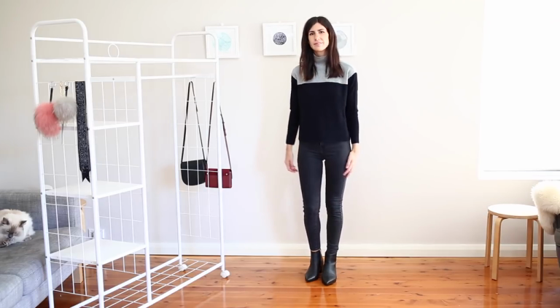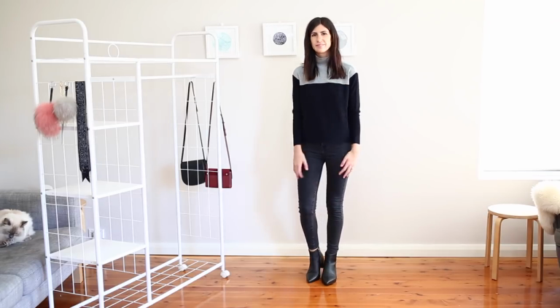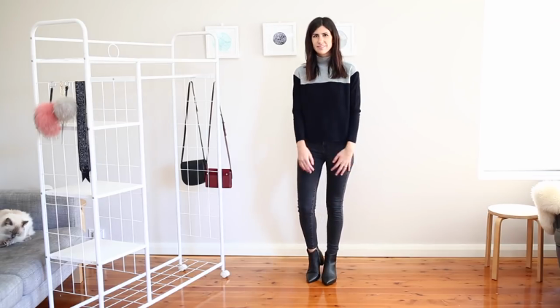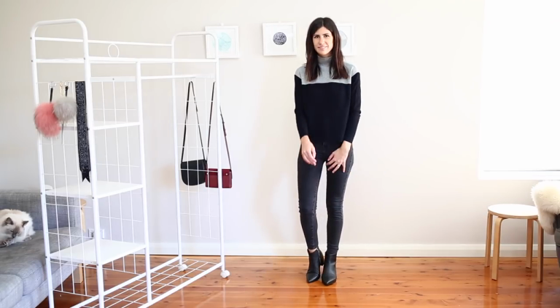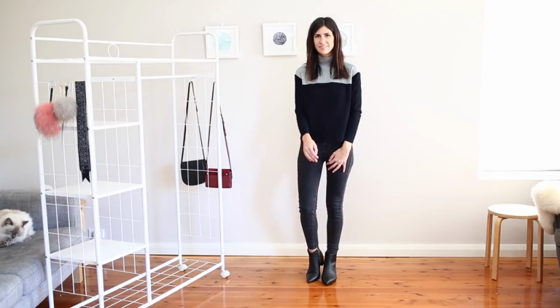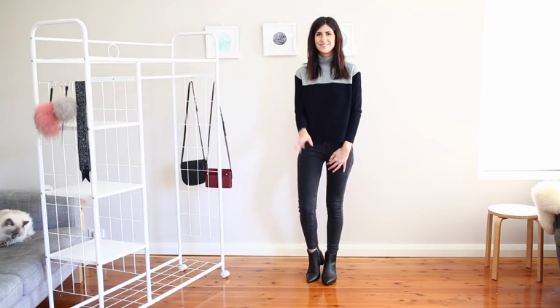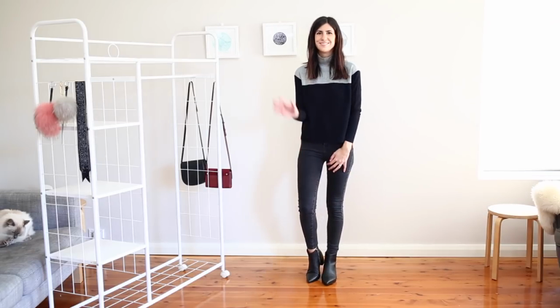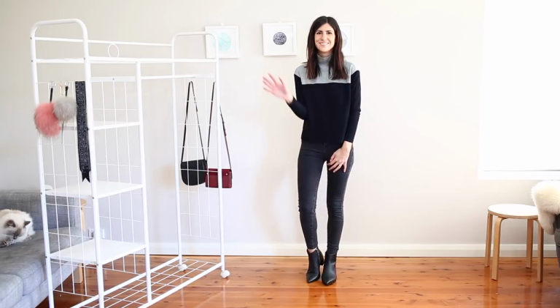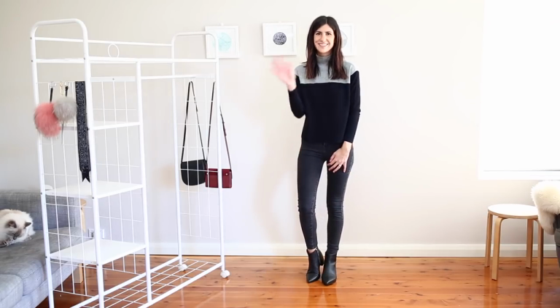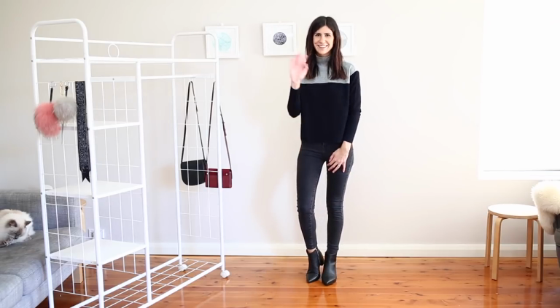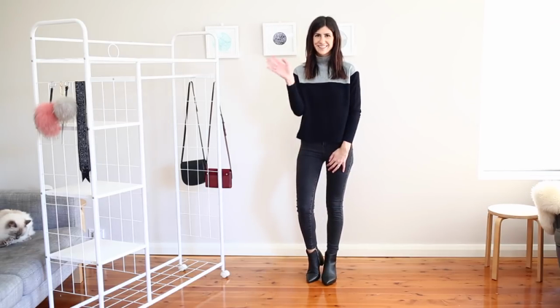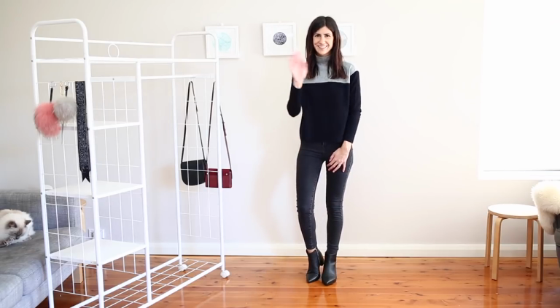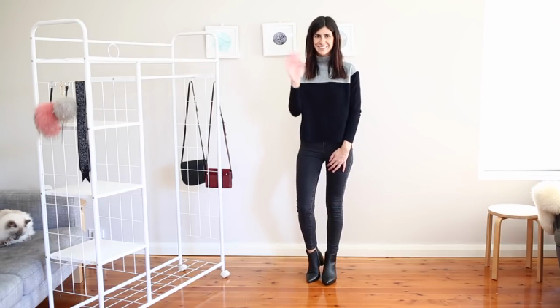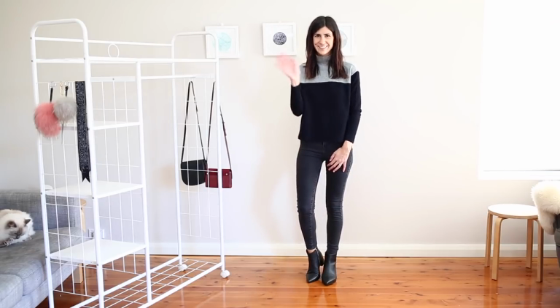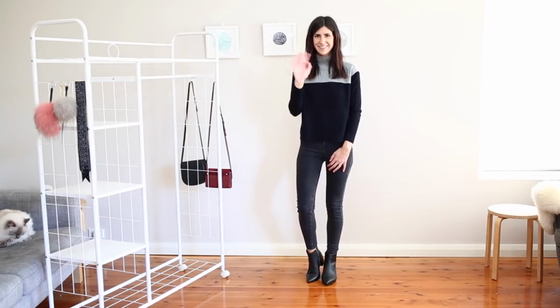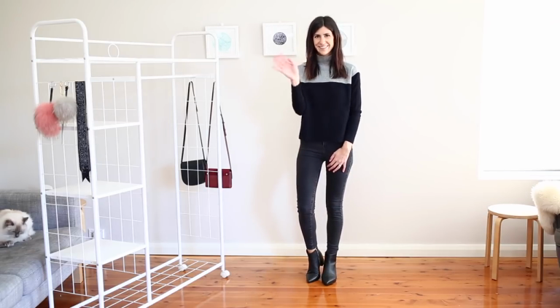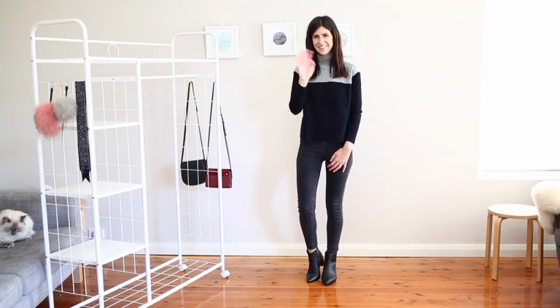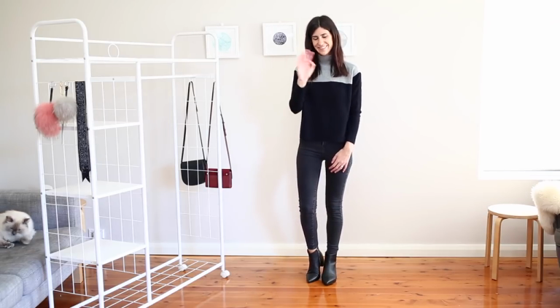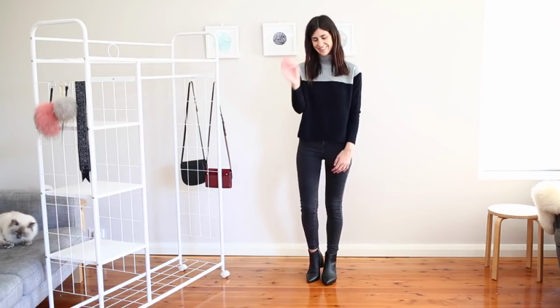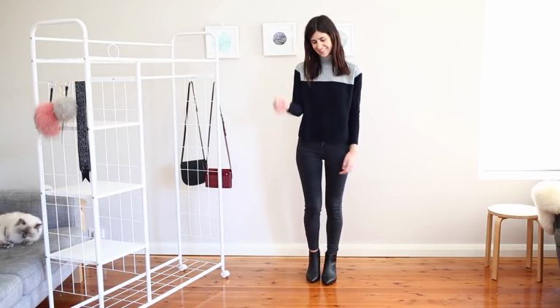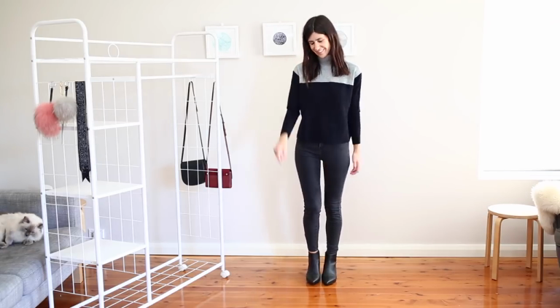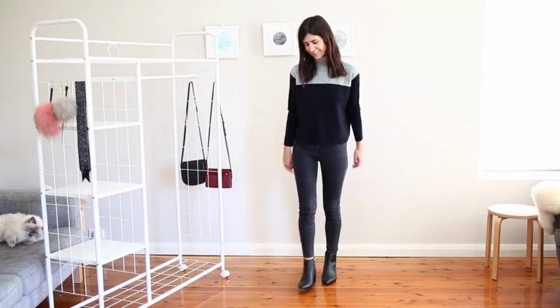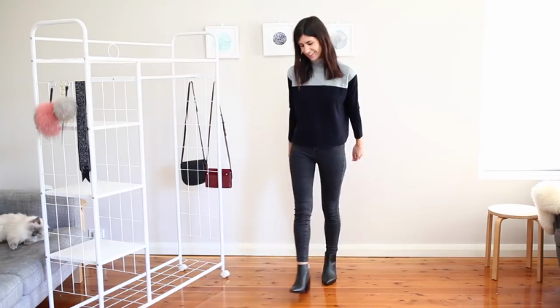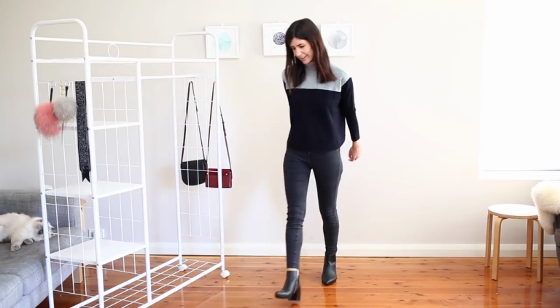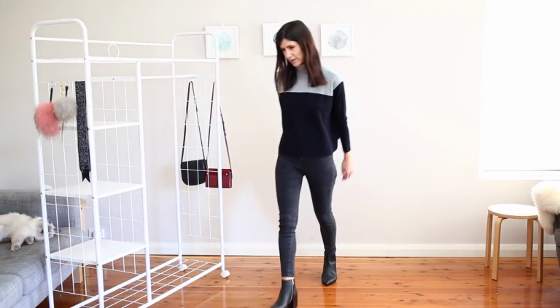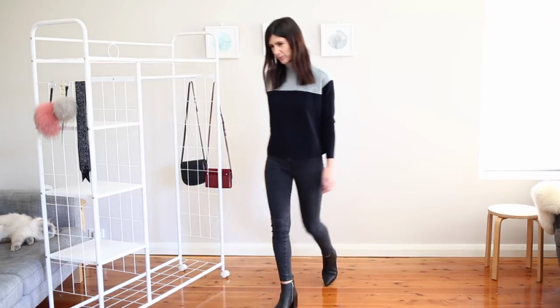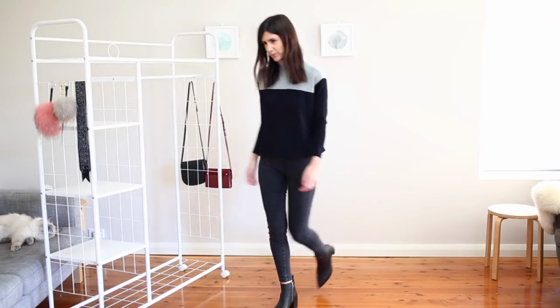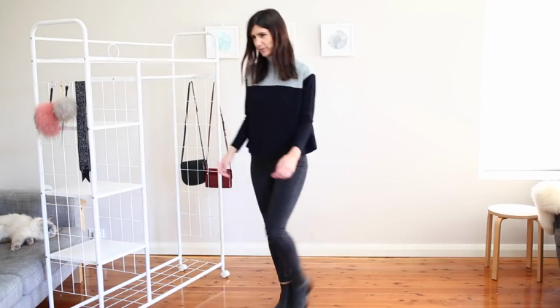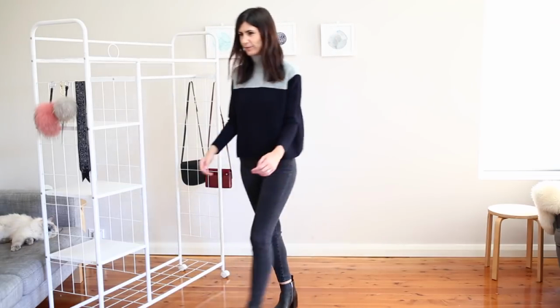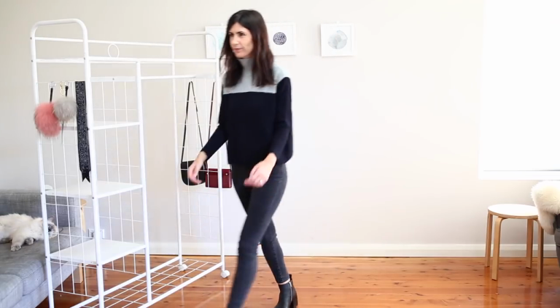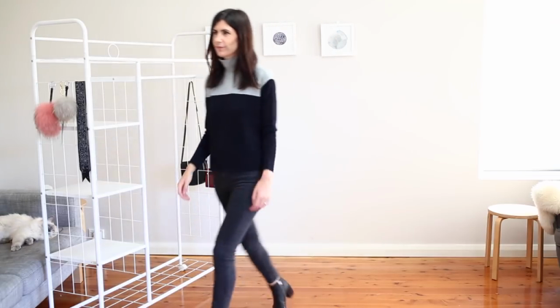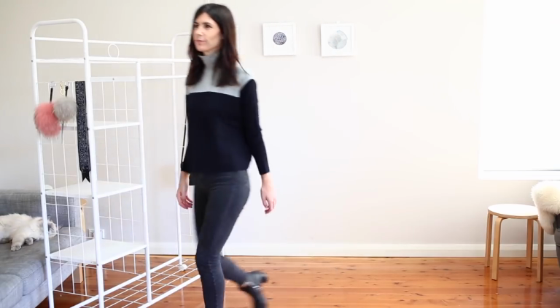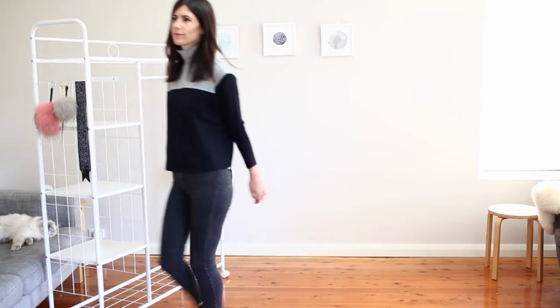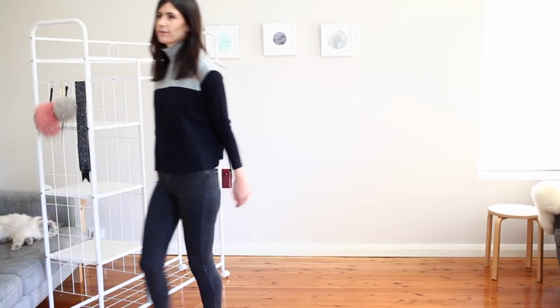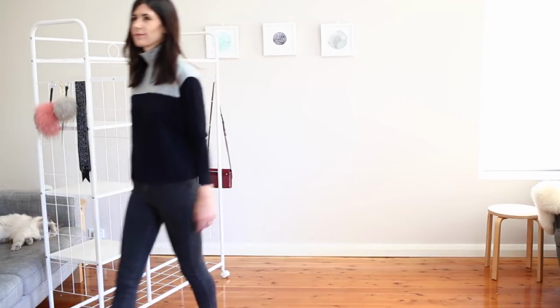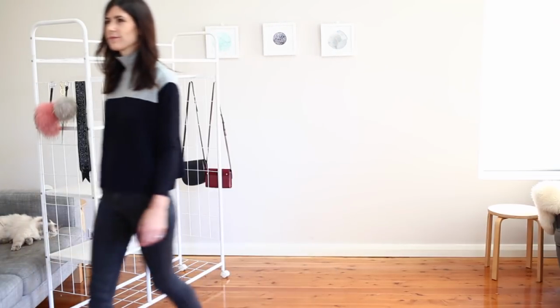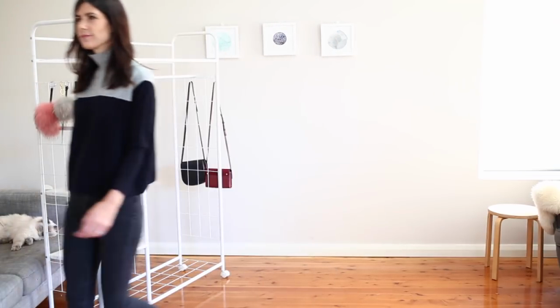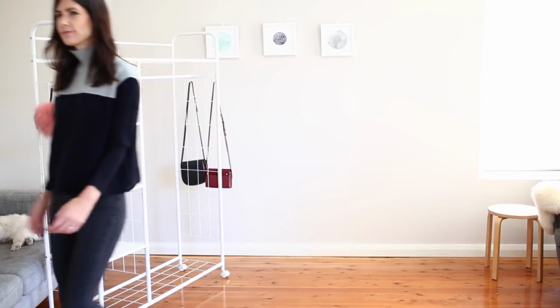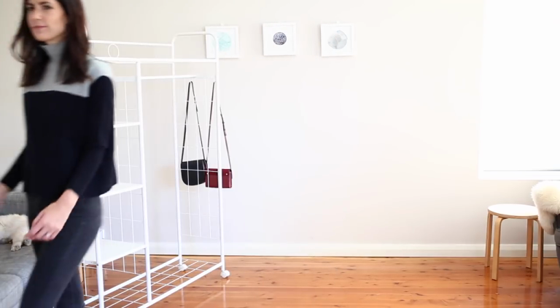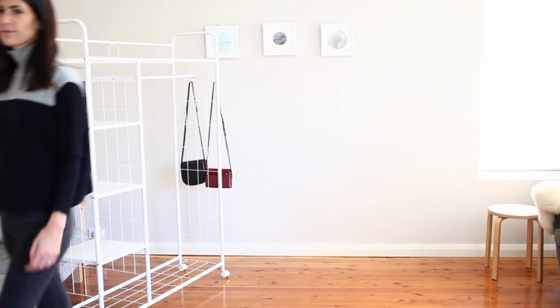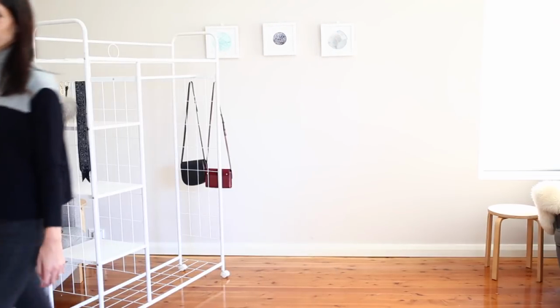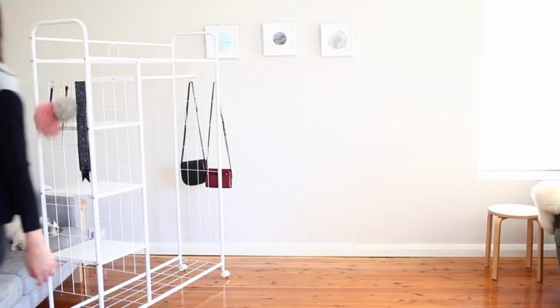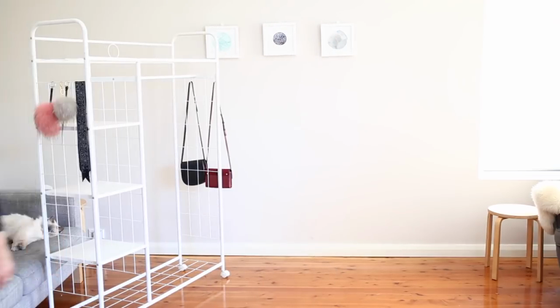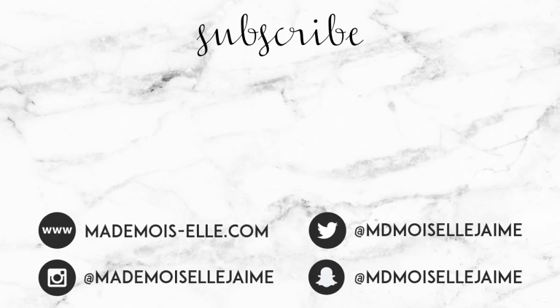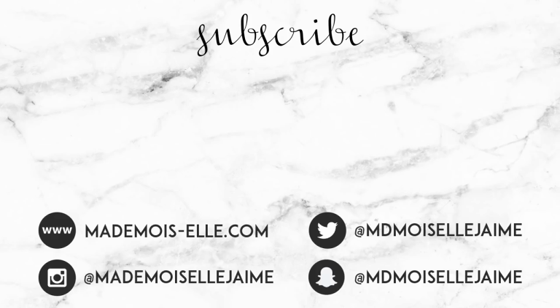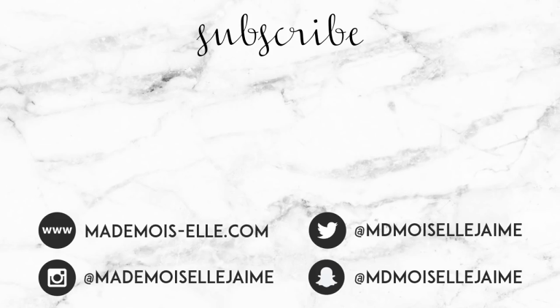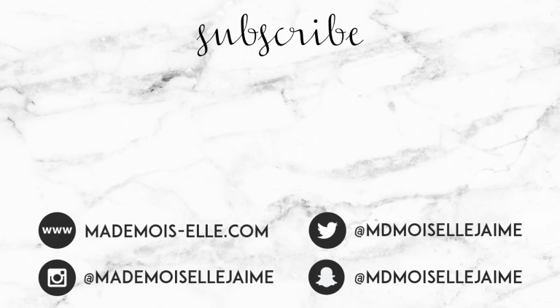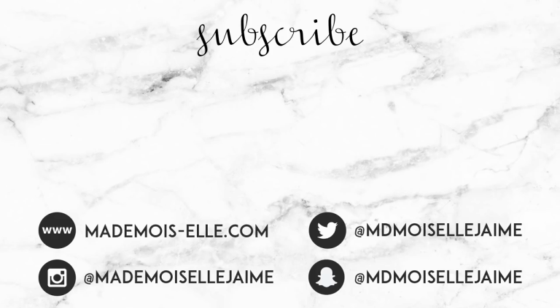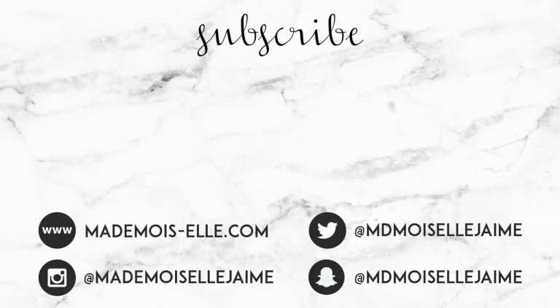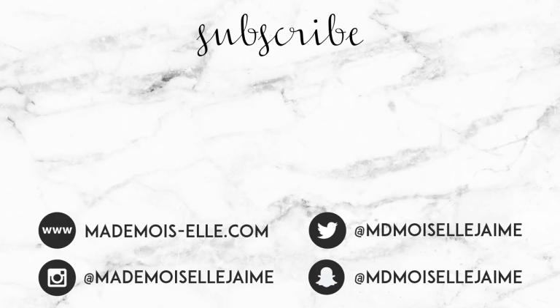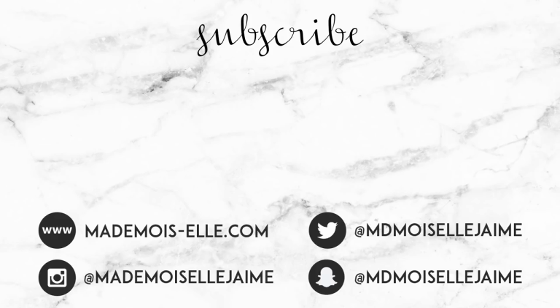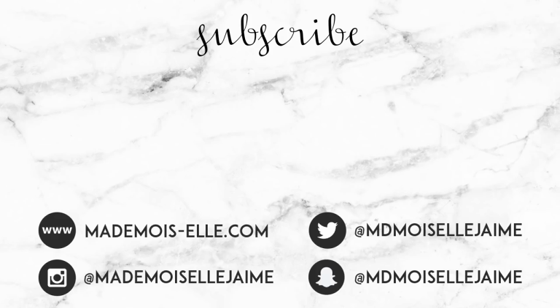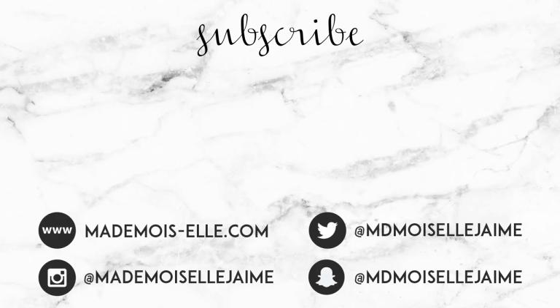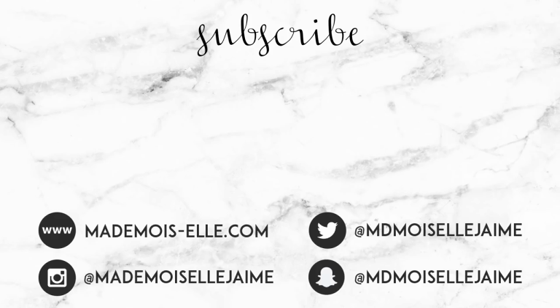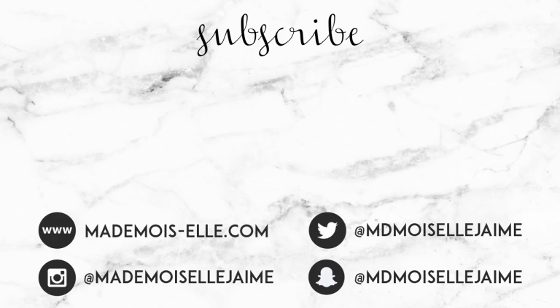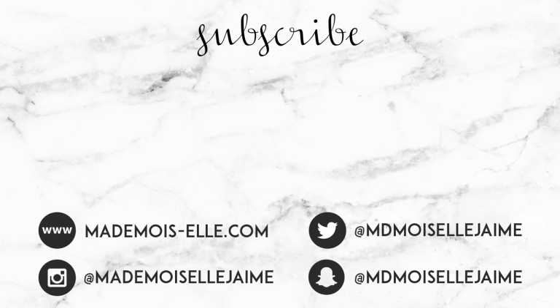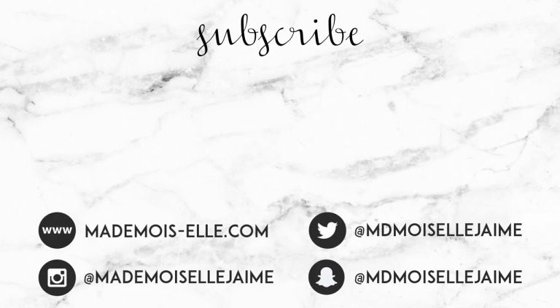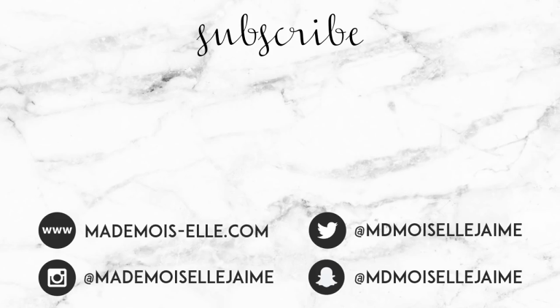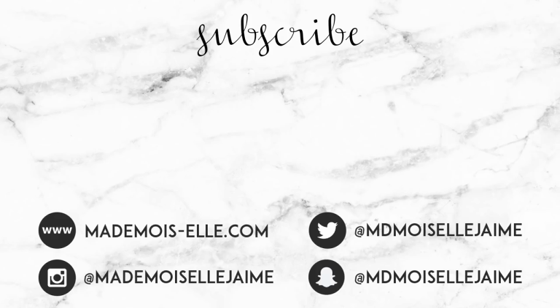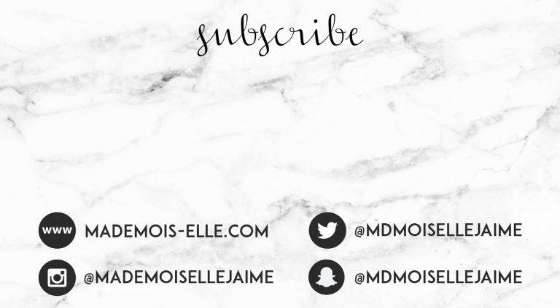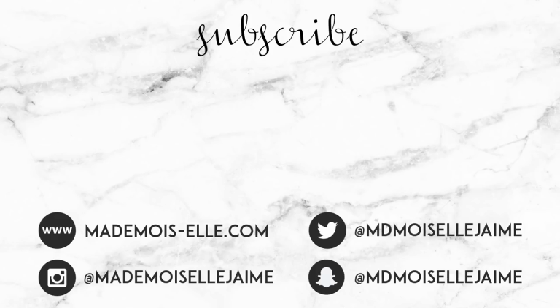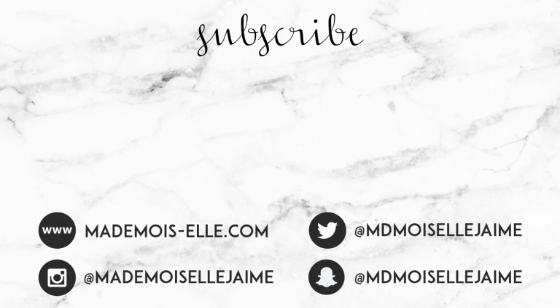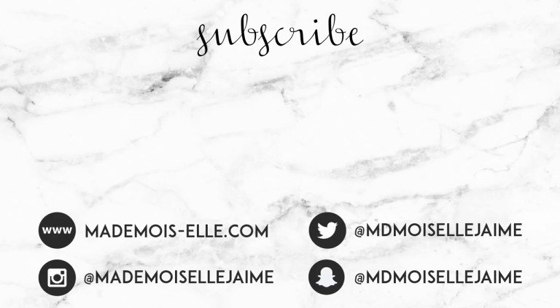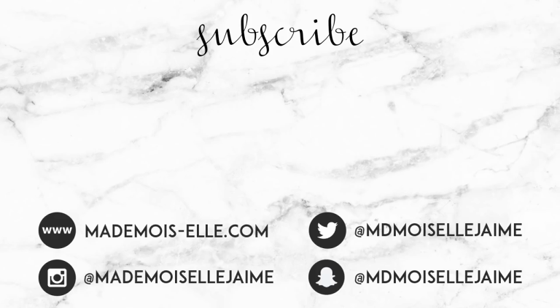So those are my autumn outfits. I'd love to know which one's your favorite and I'll see you guys next time with a brand new video. See you soon, bye!